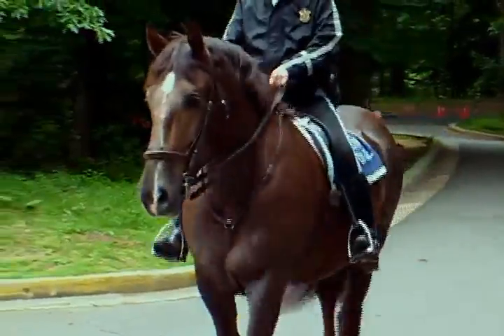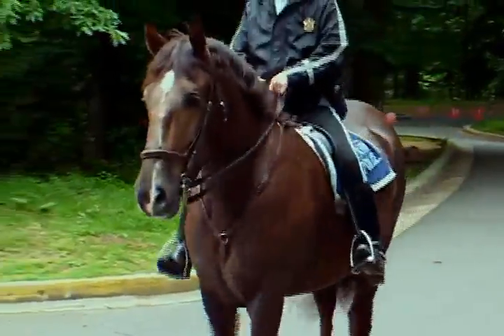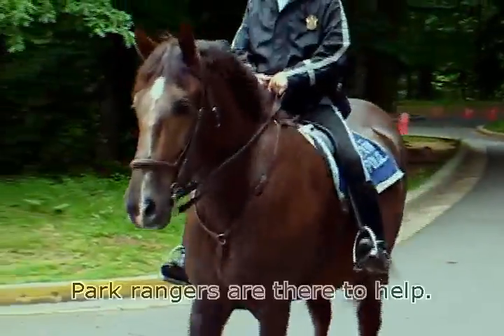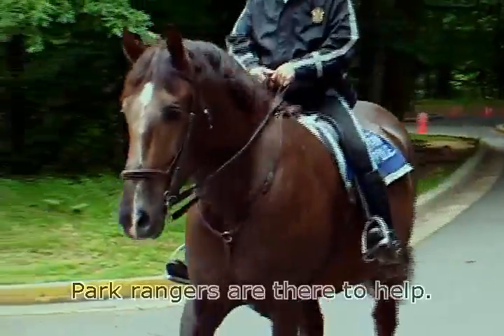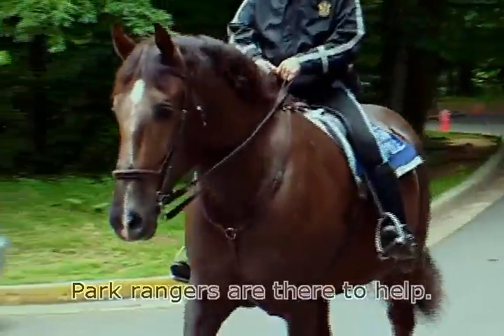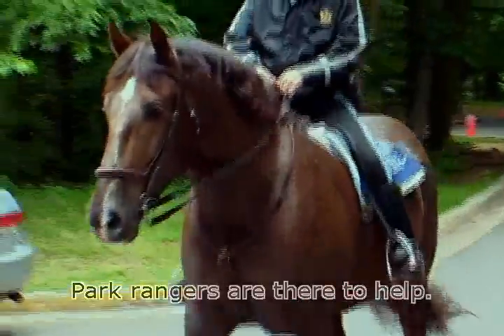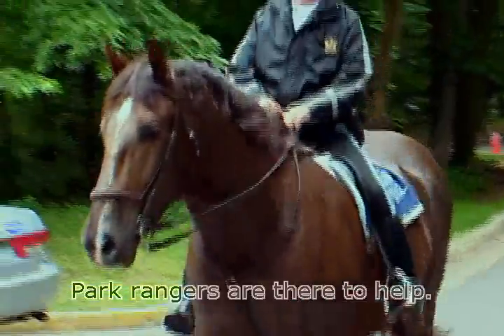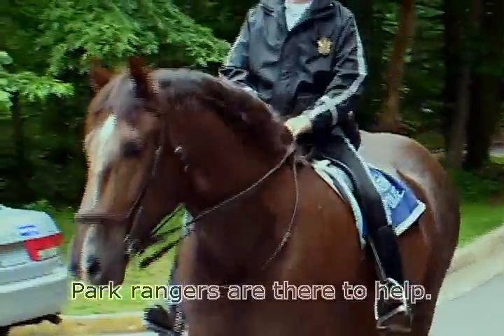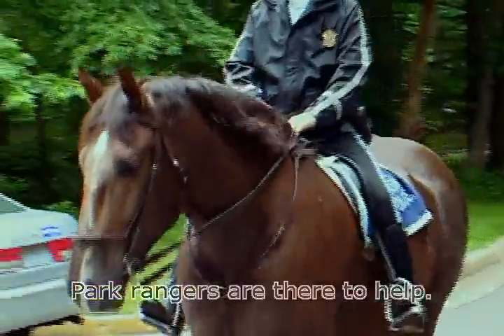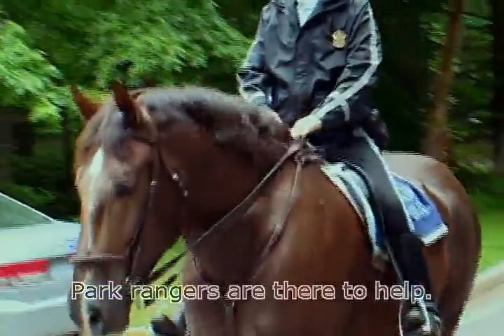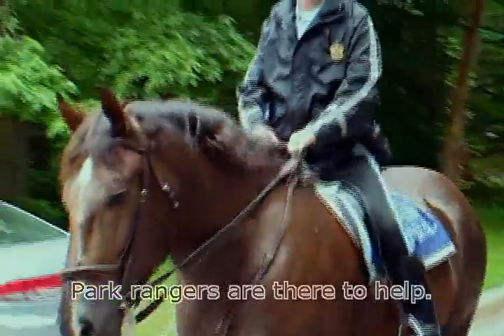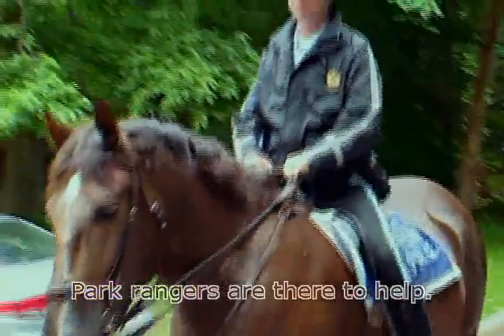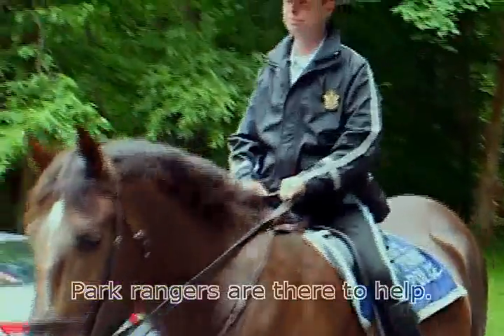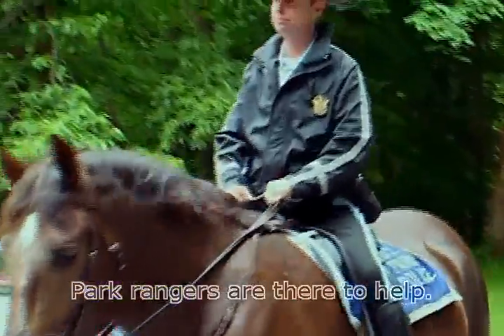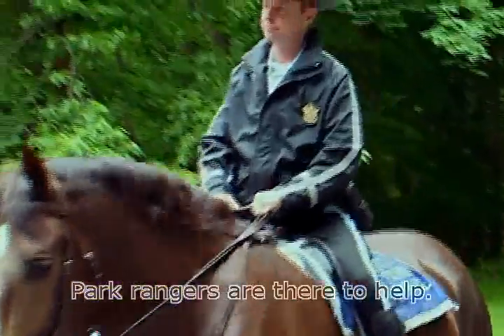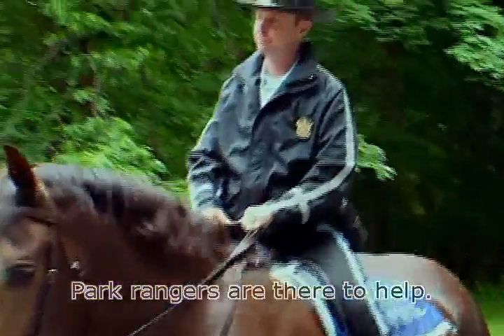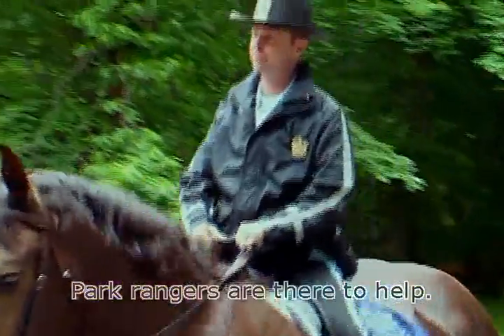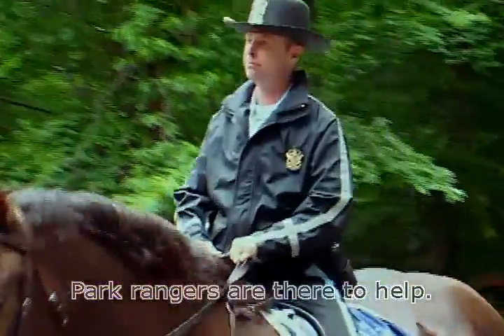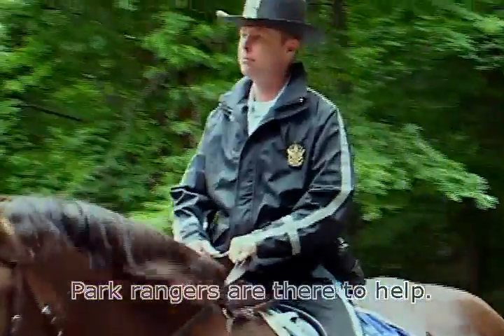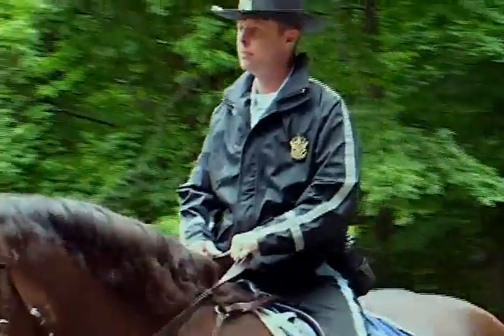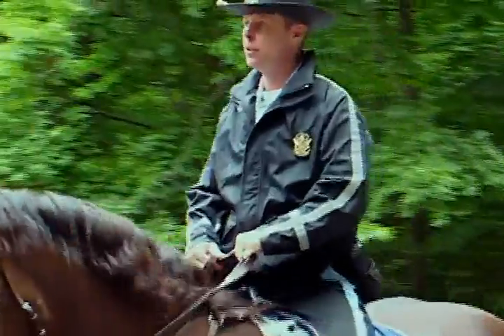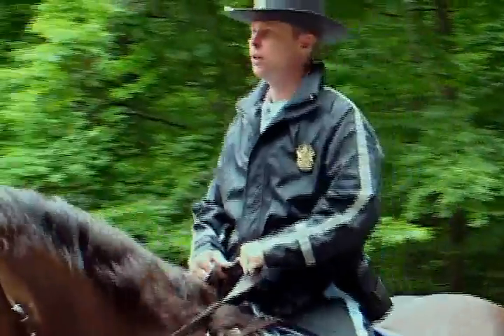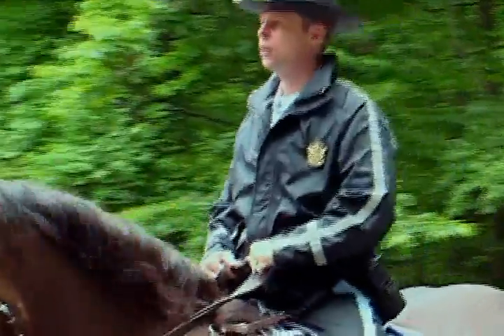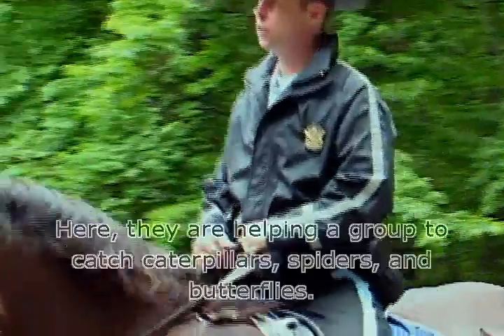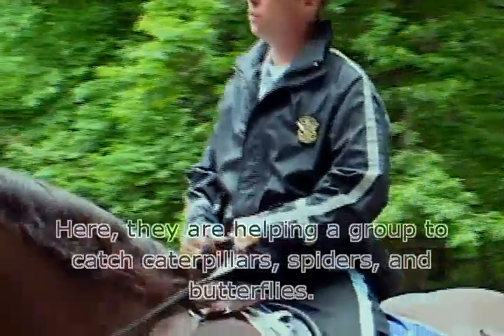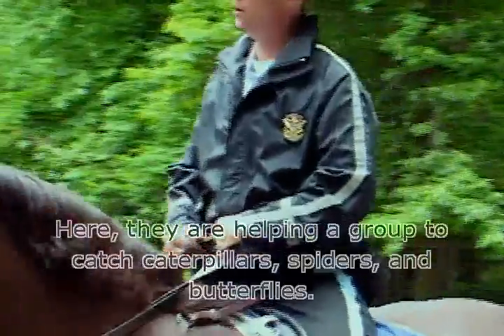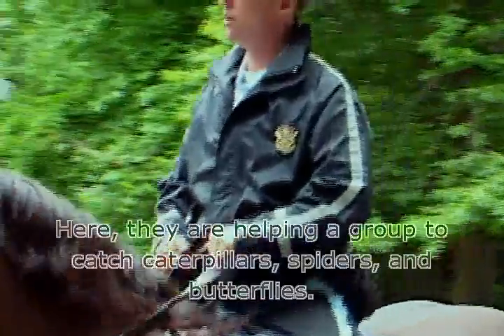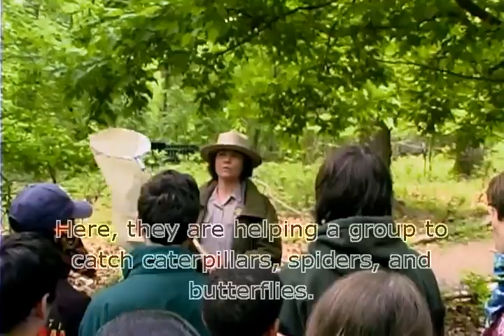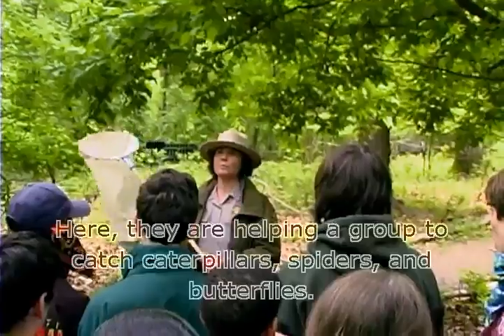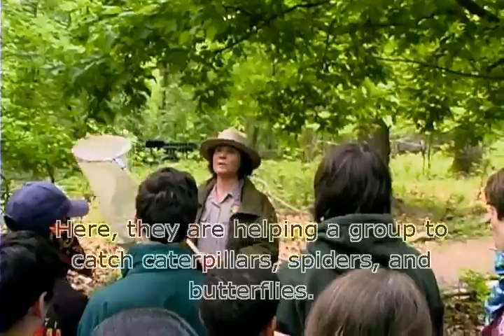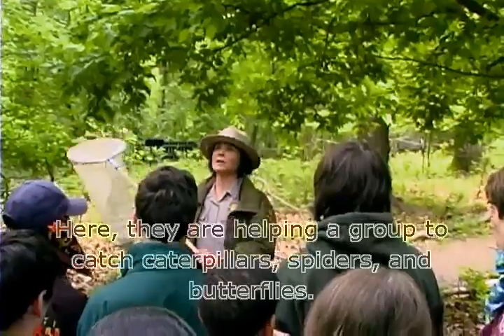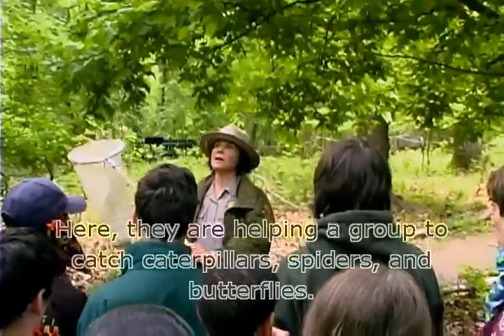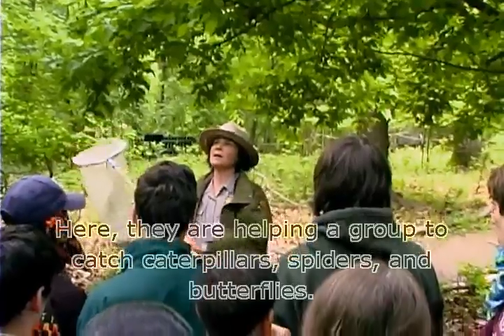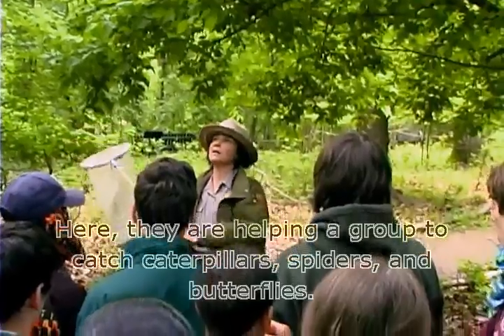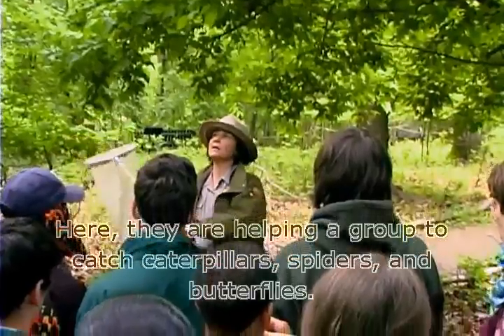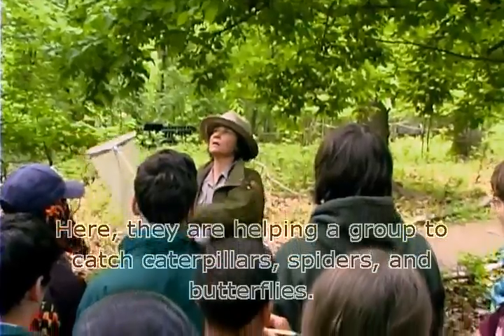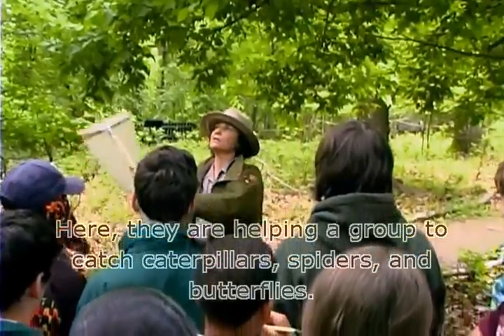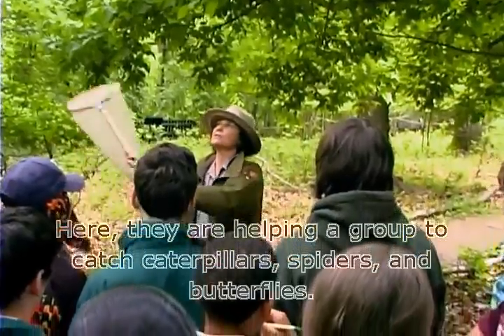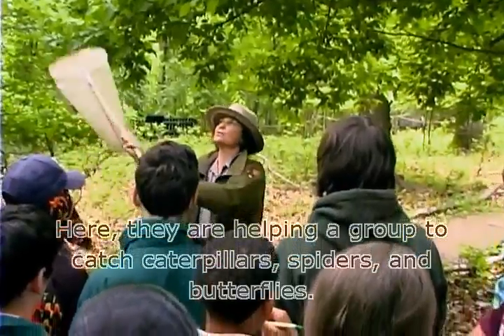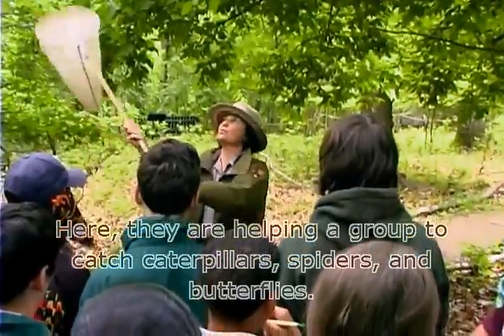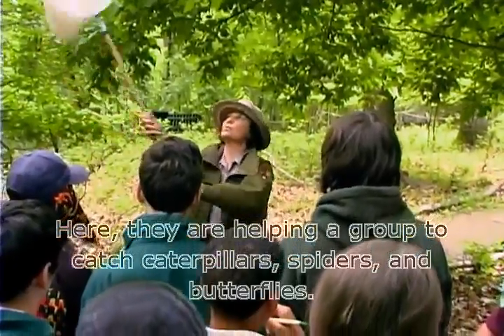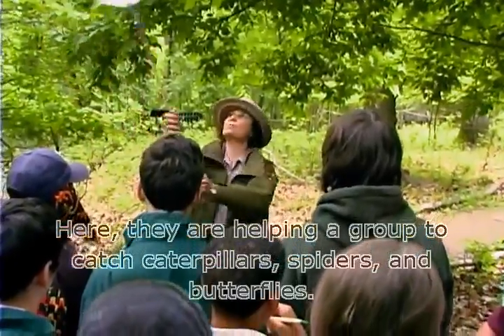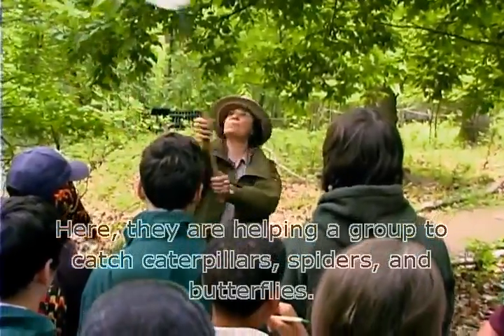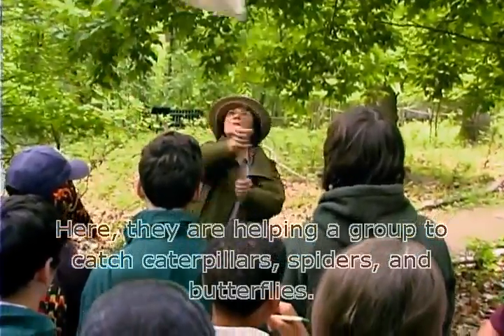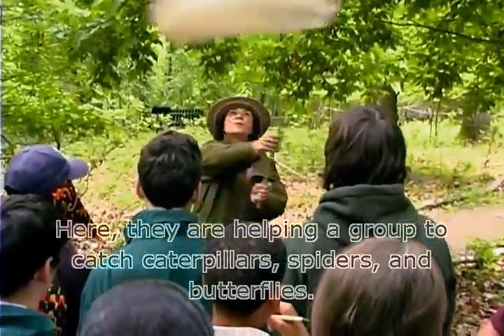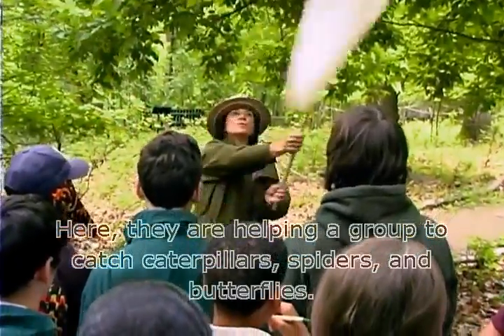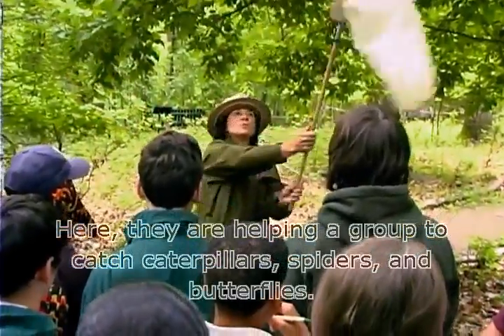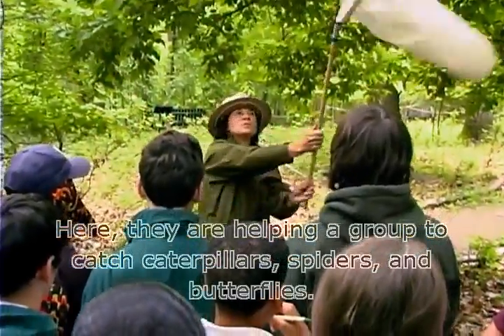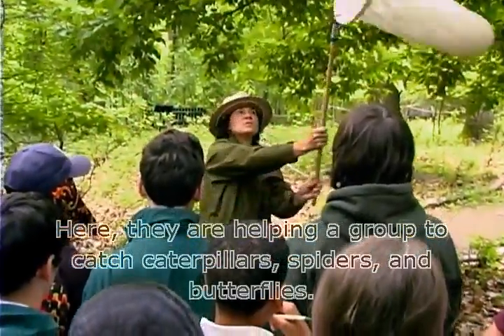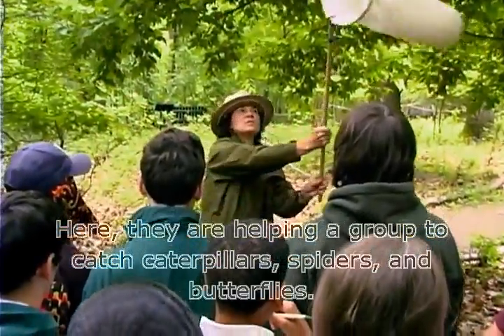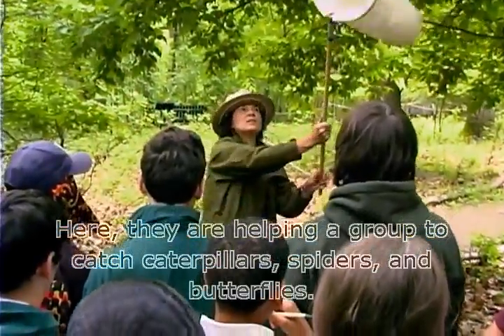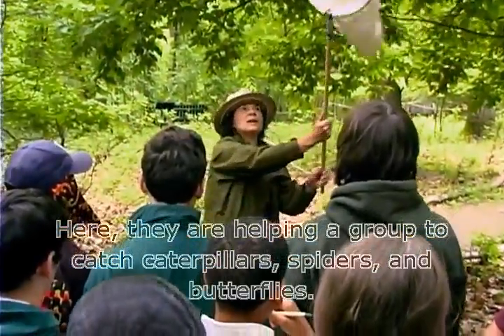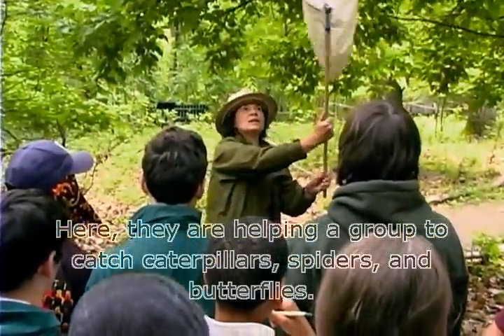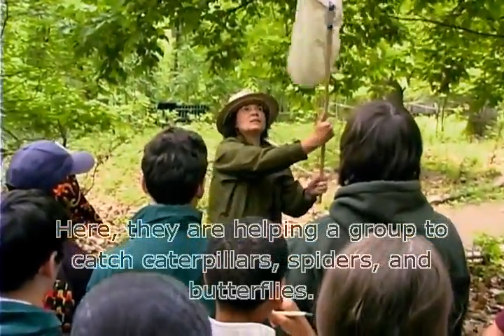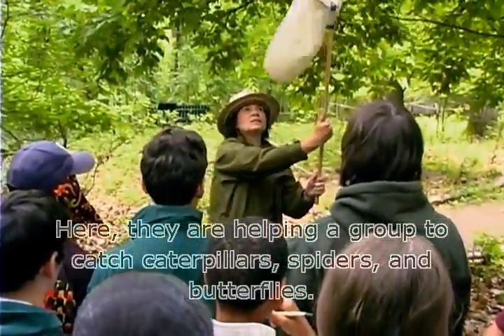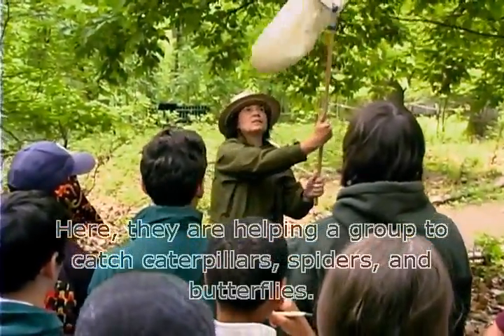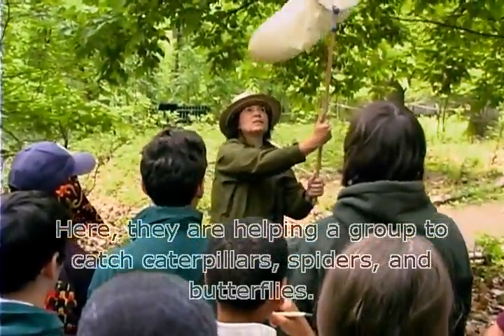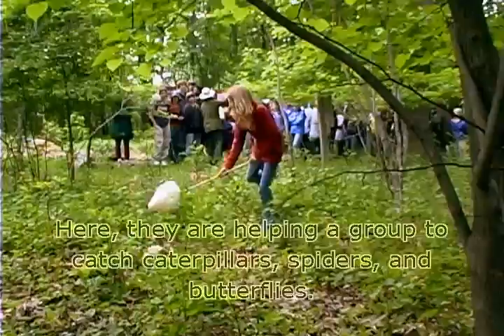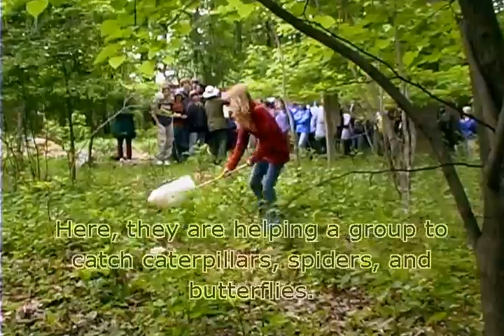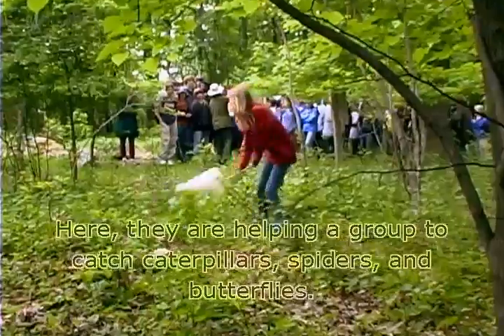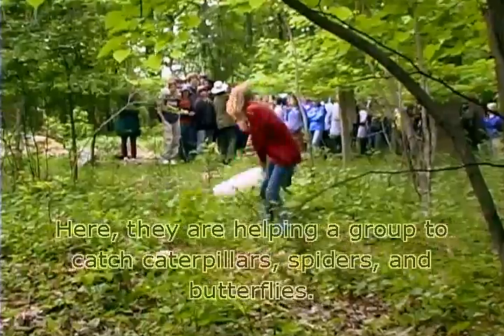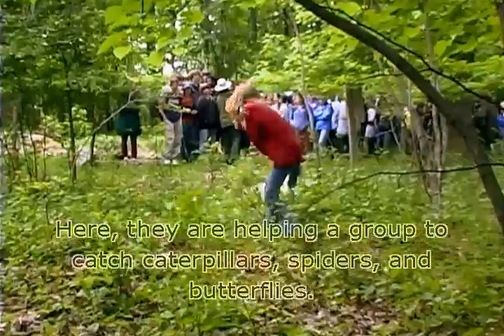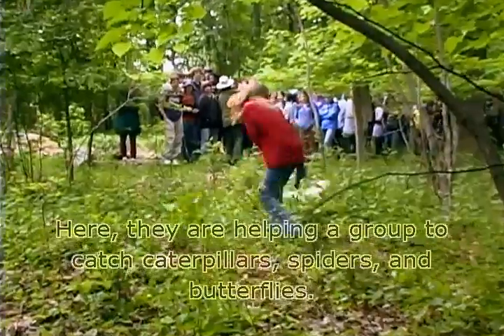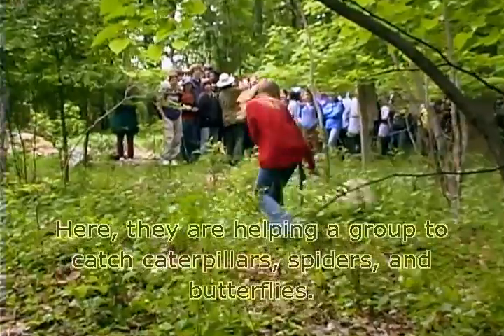Park rangers are there to help. Here, they are helping a group to catch caterpillars, spiders and butterflies.